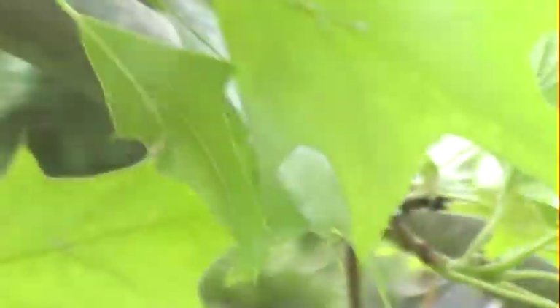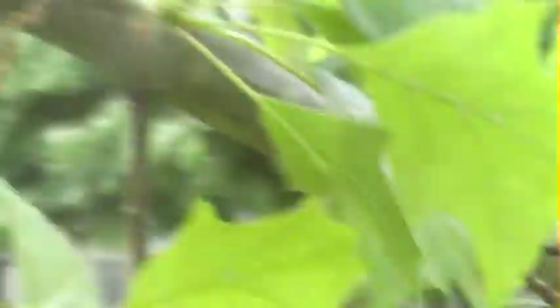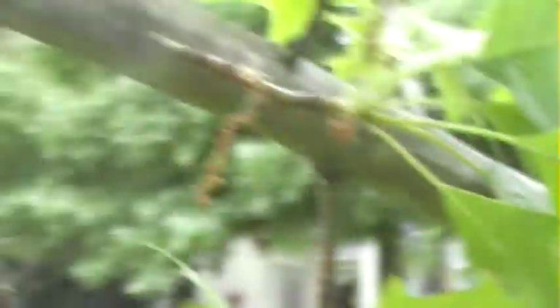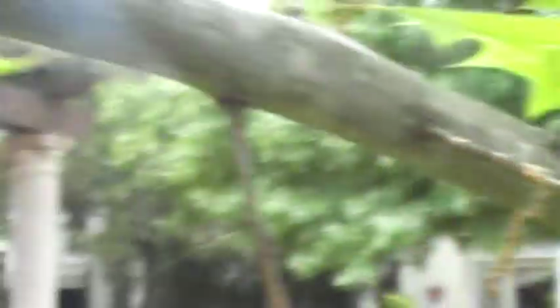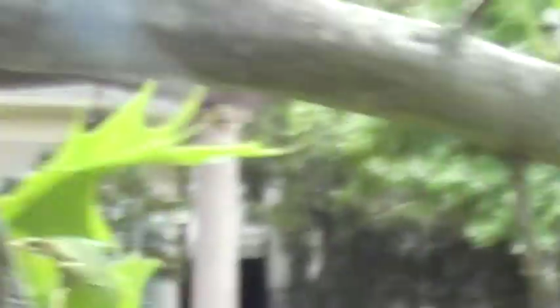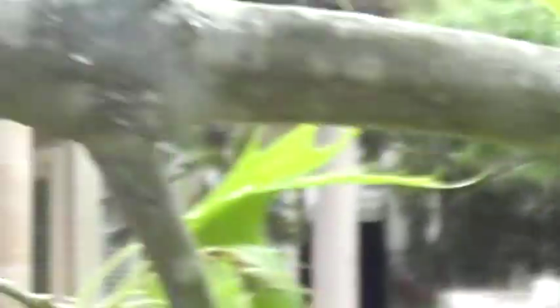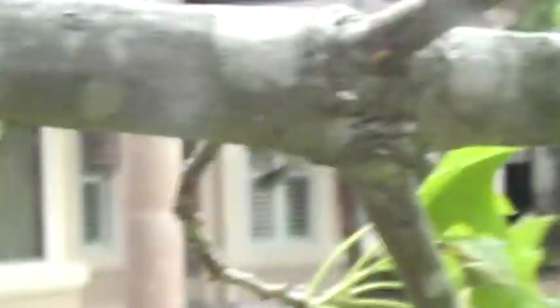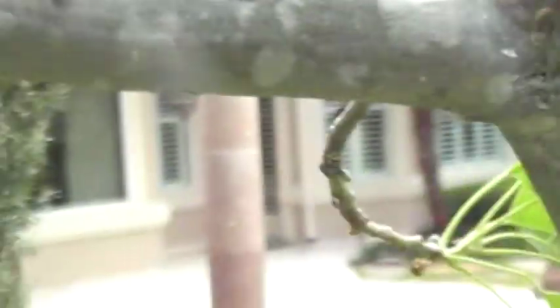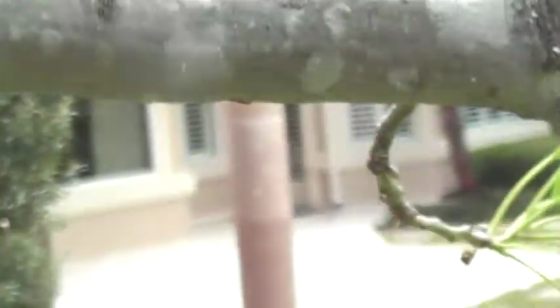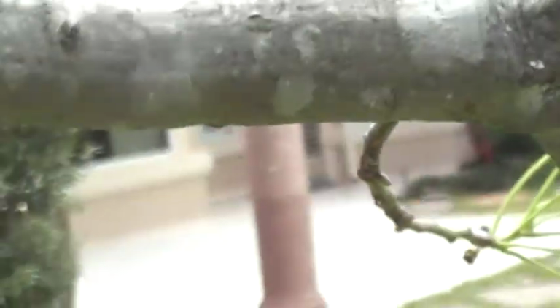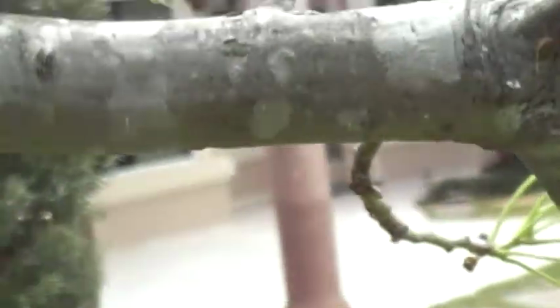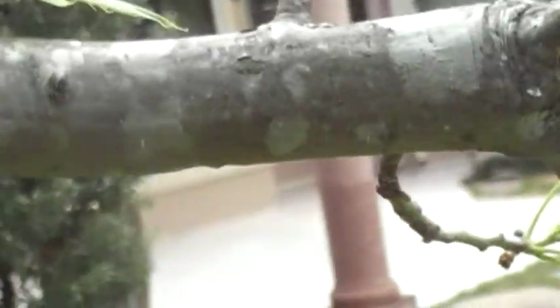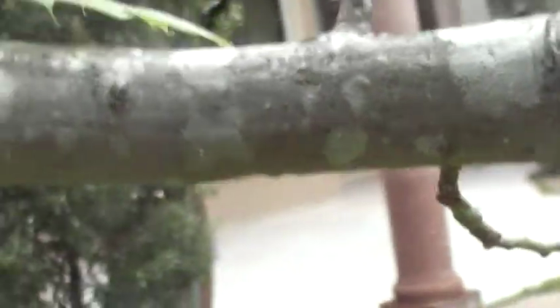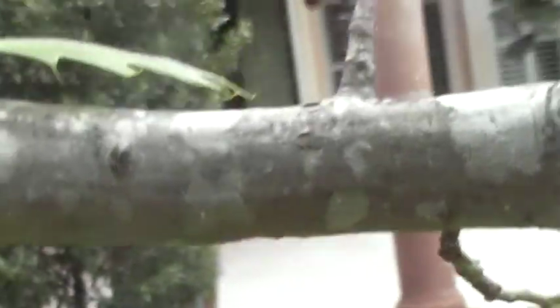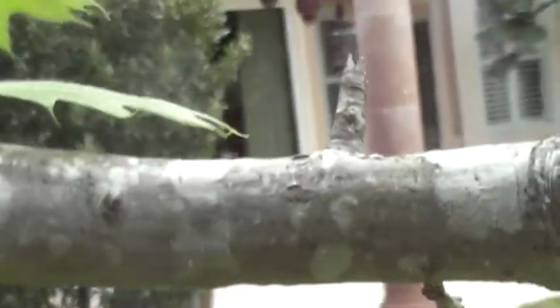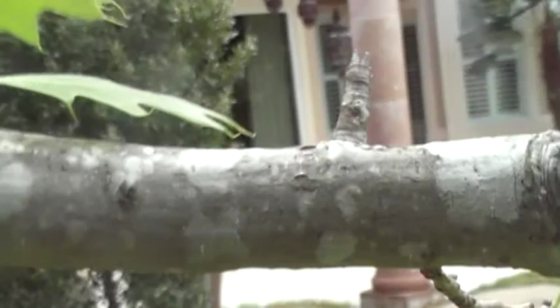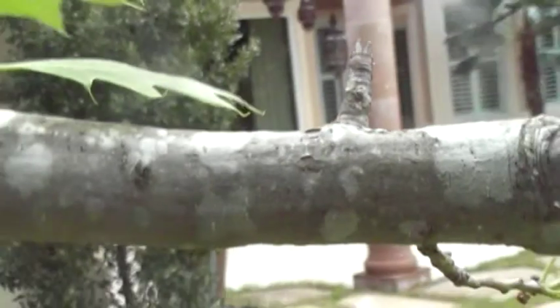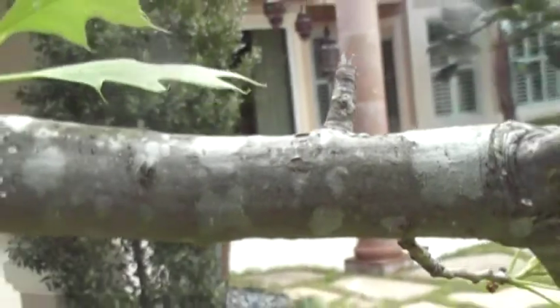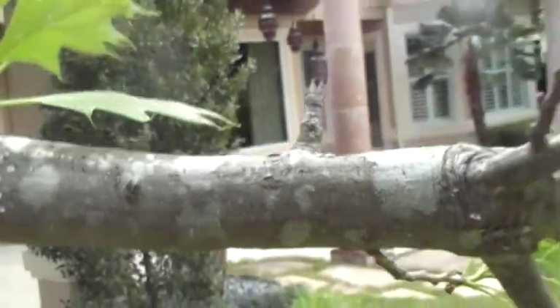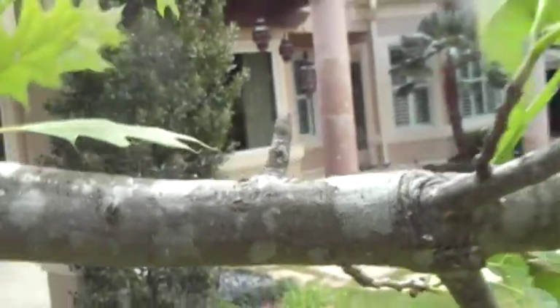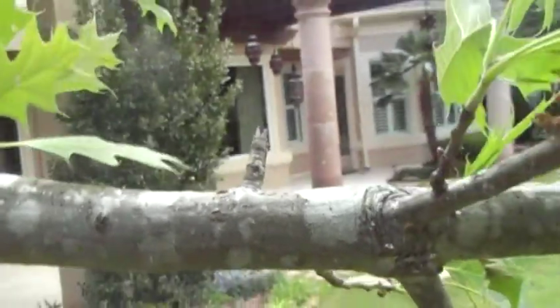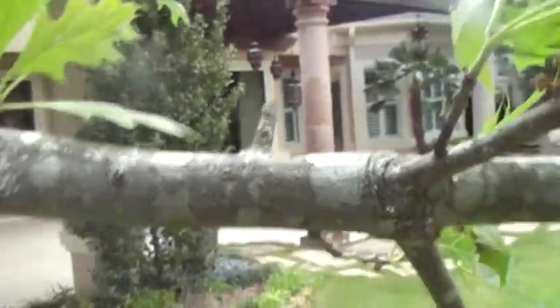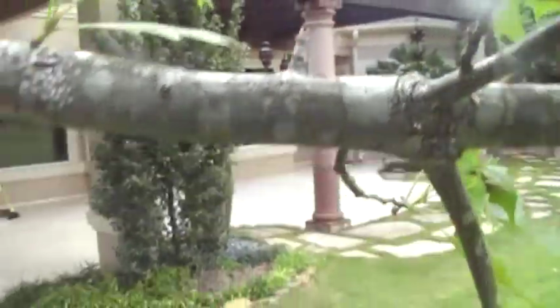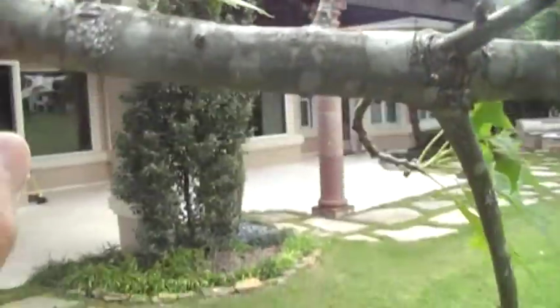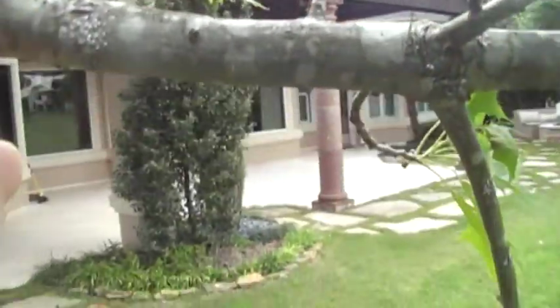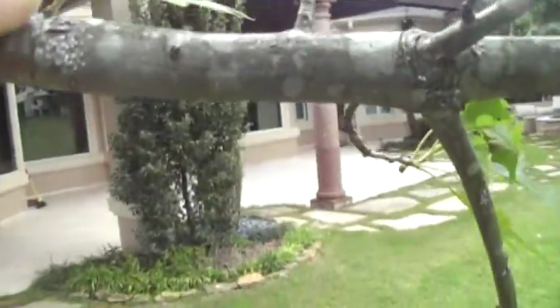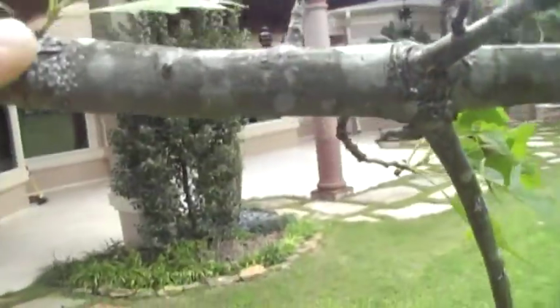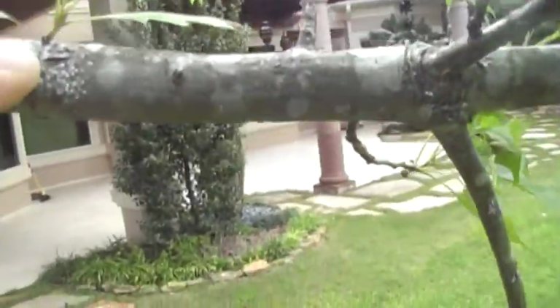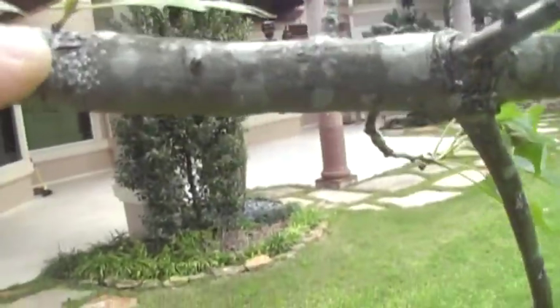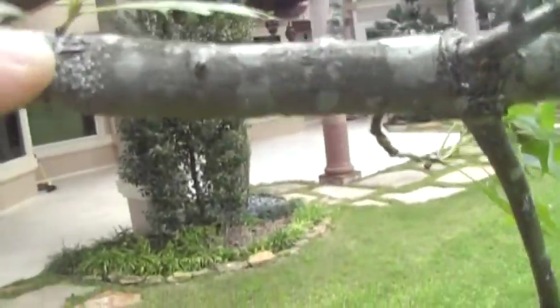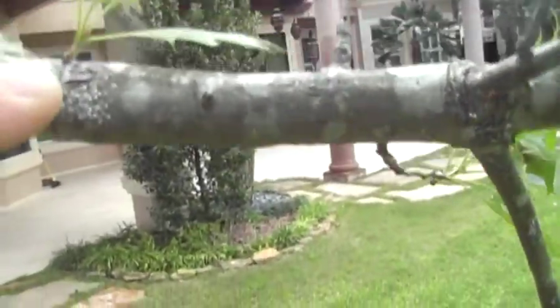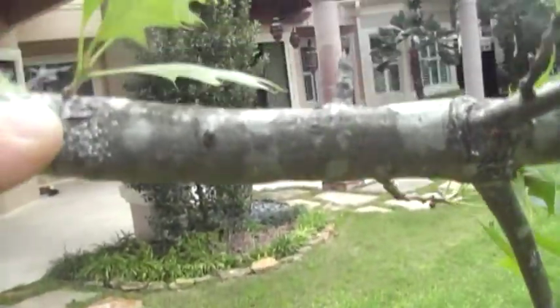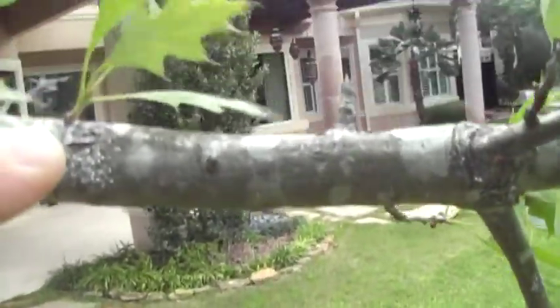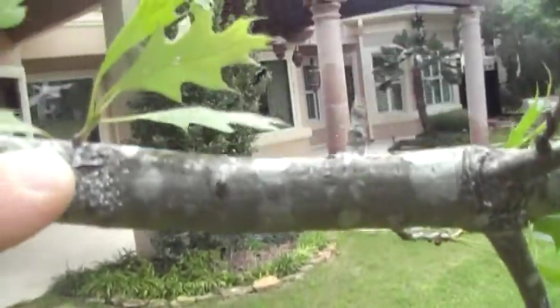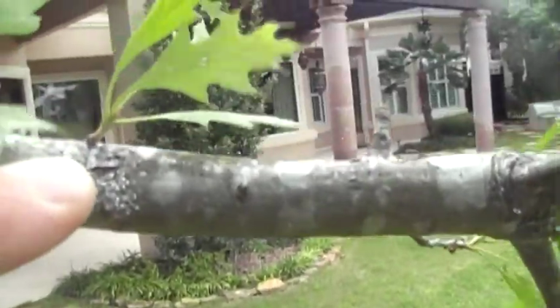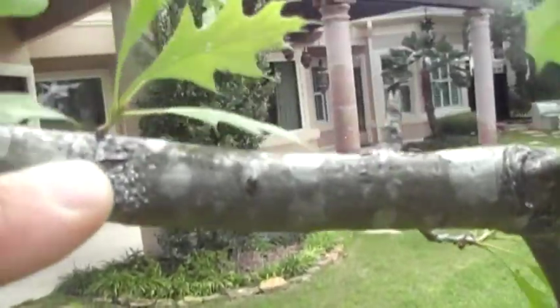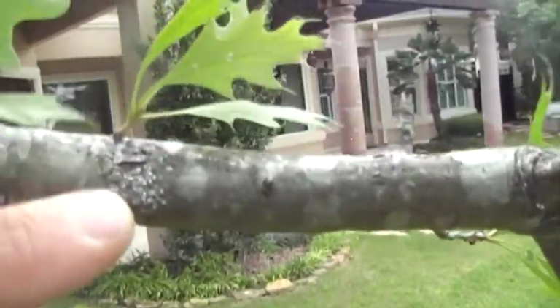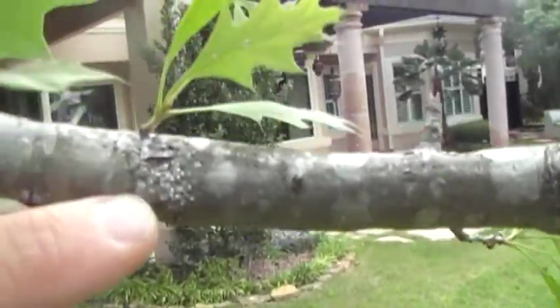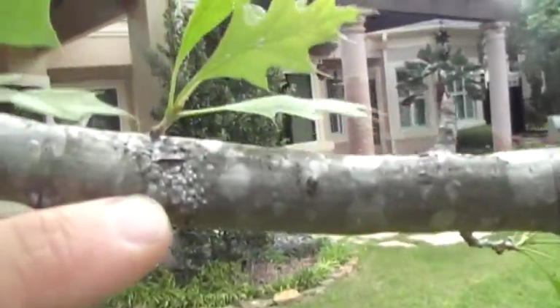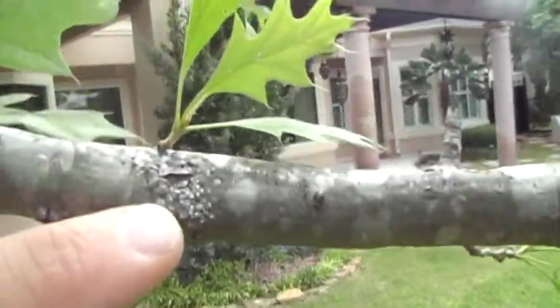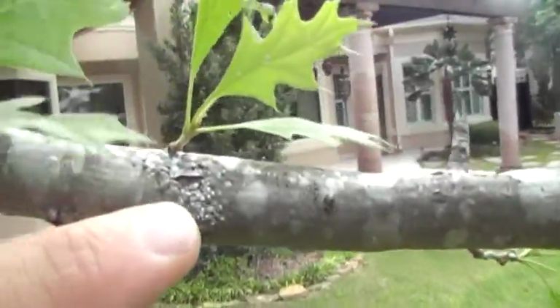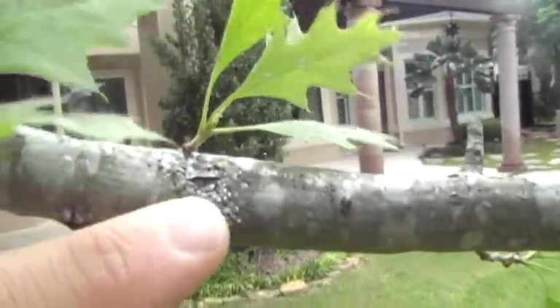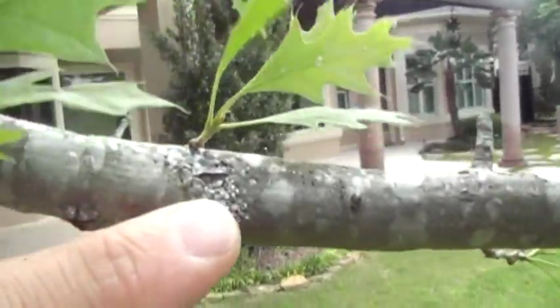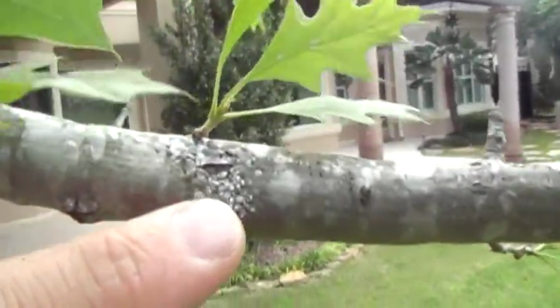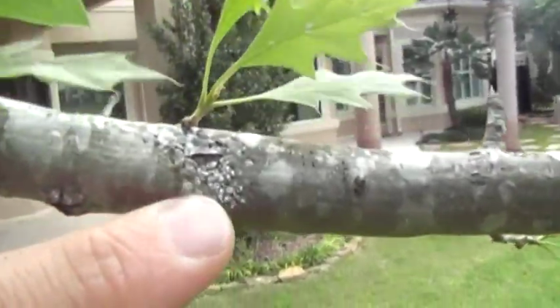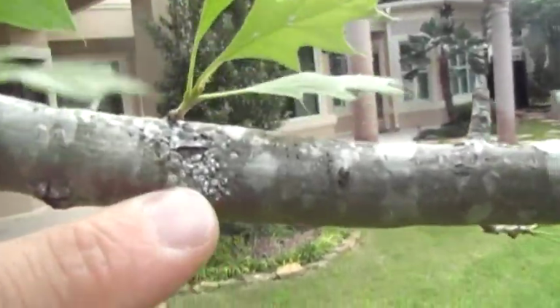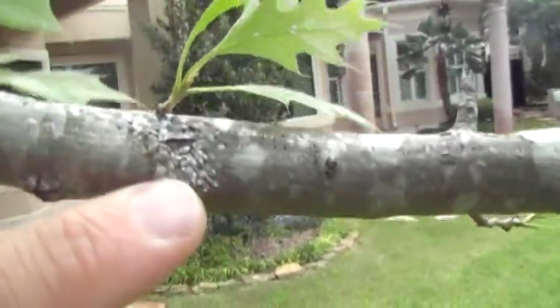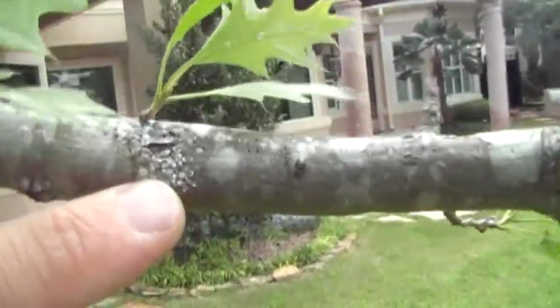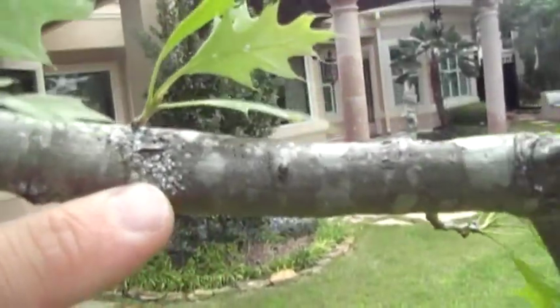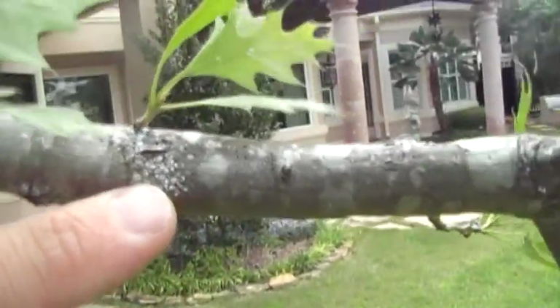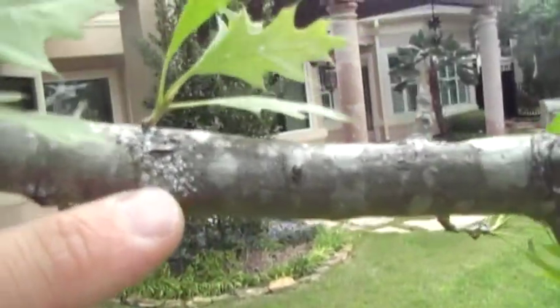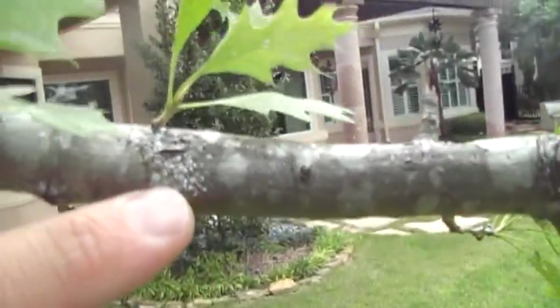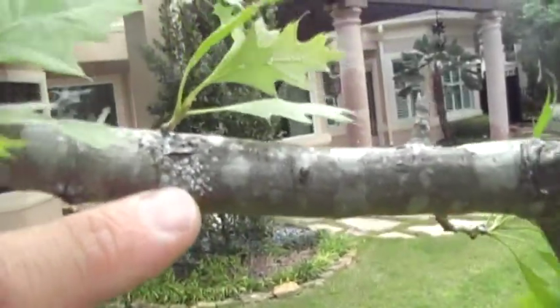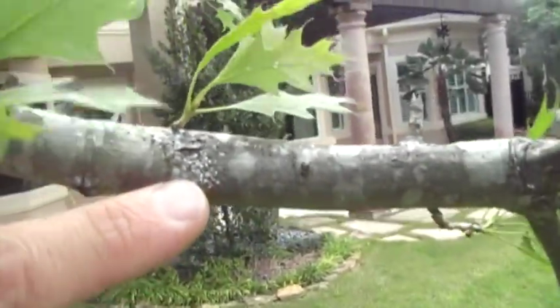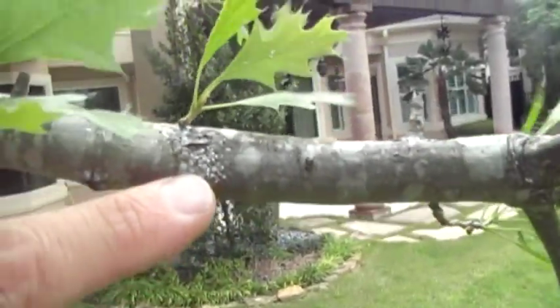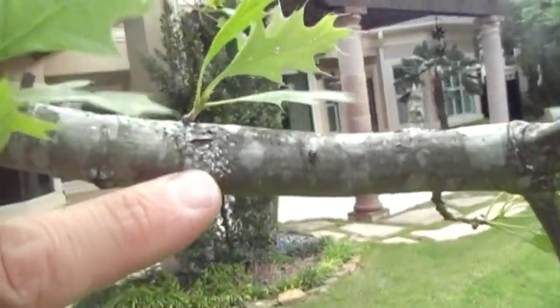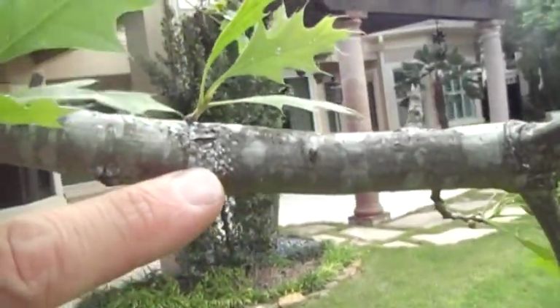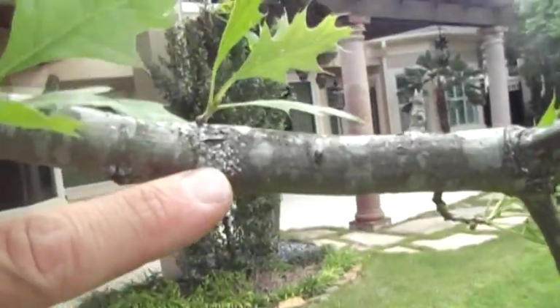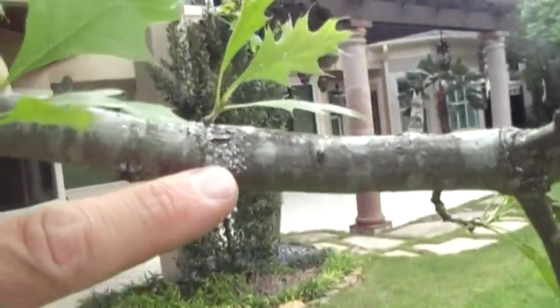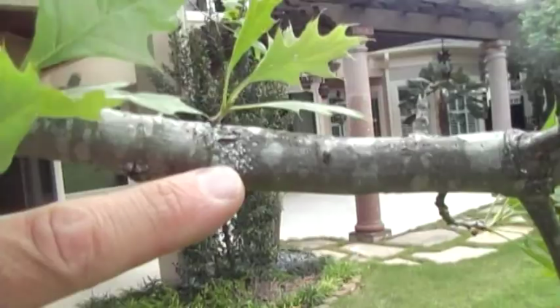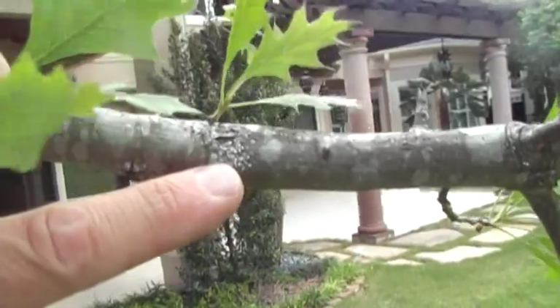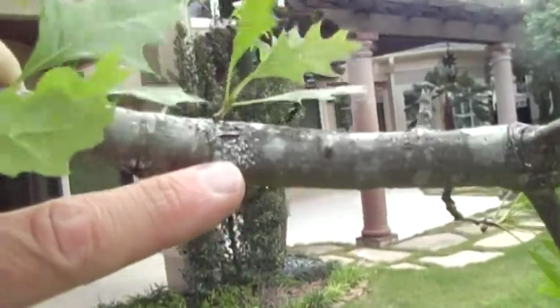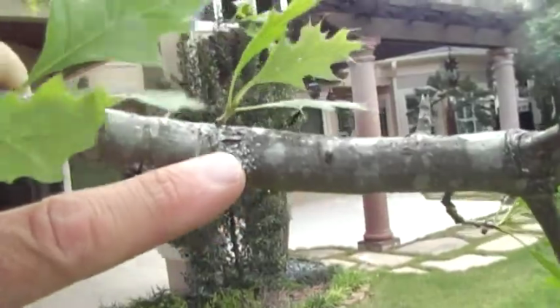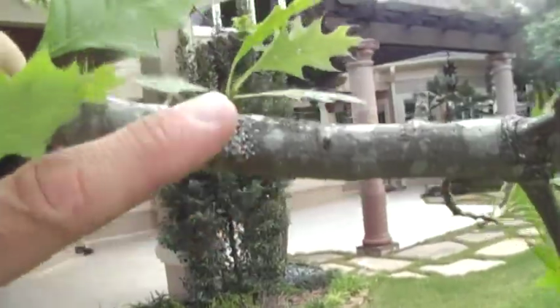There's also quite a lot of scale, which I noted the first time I was out here. See that? Bark scale — we want to treat for that.